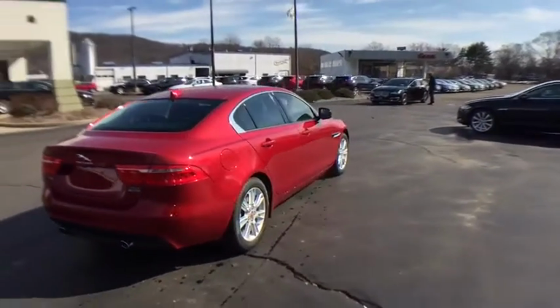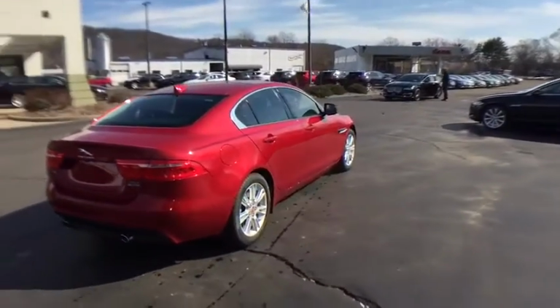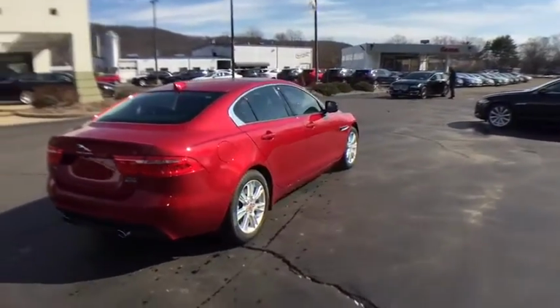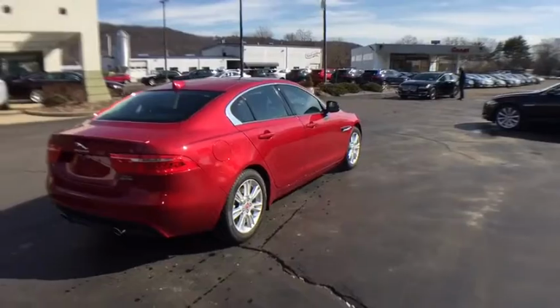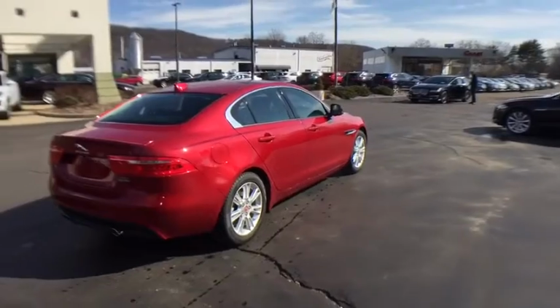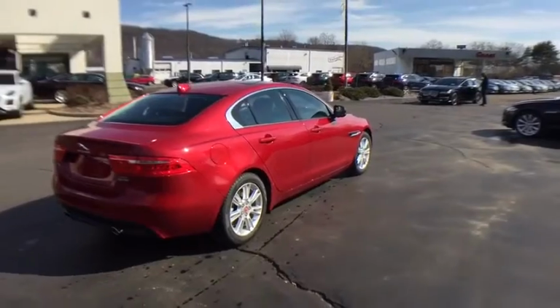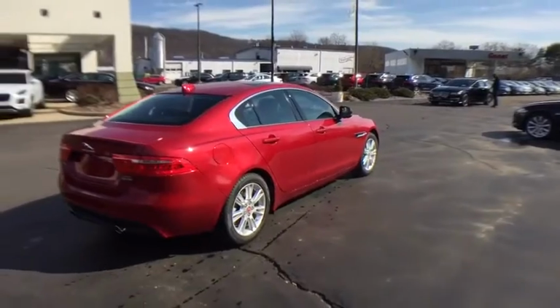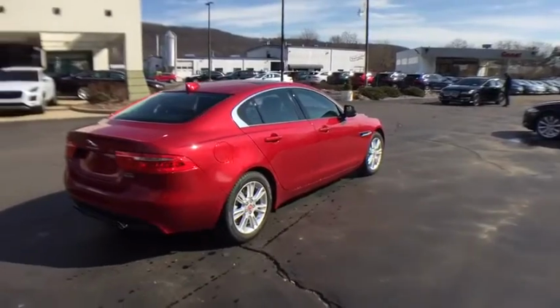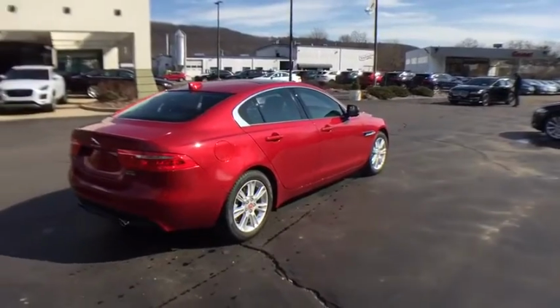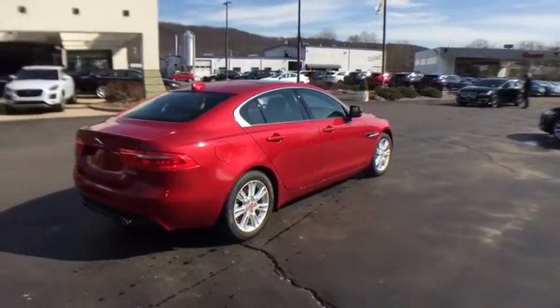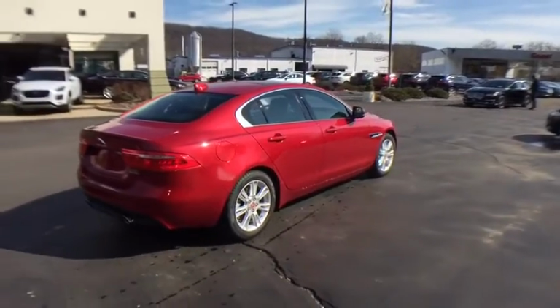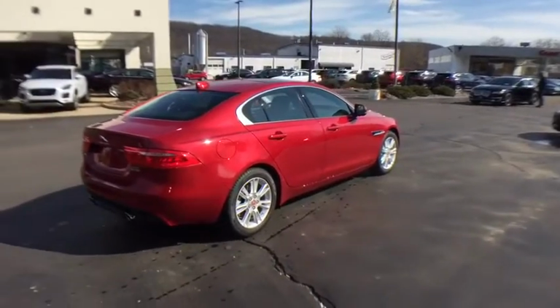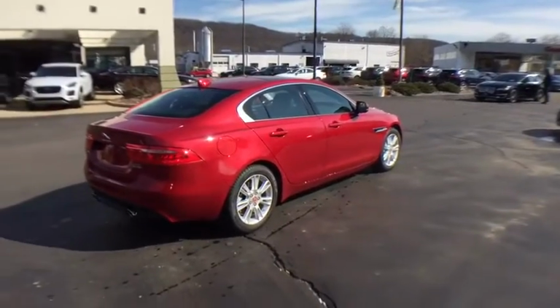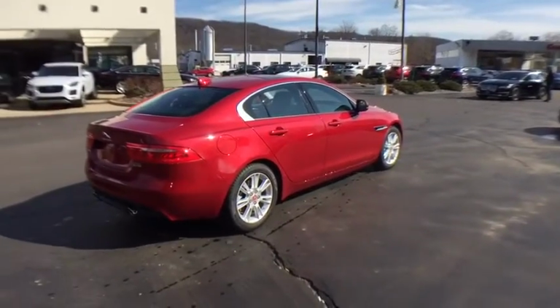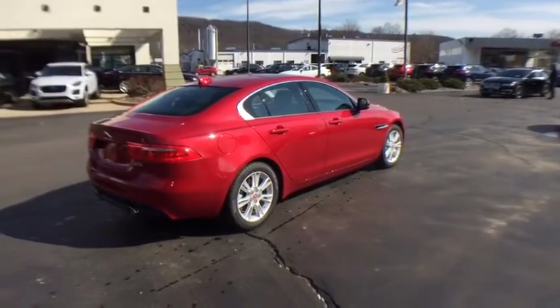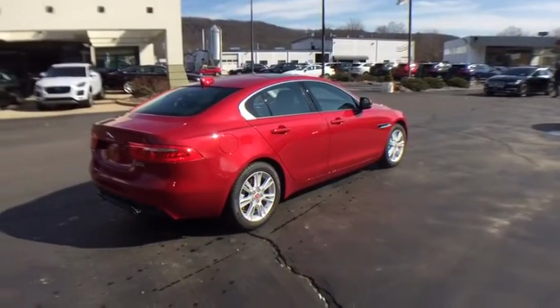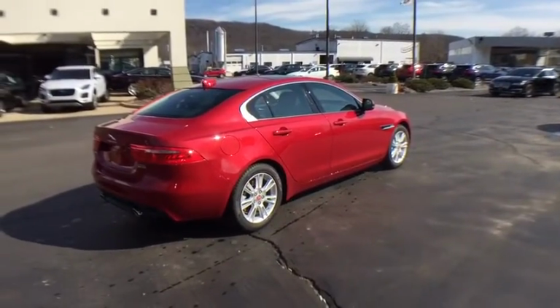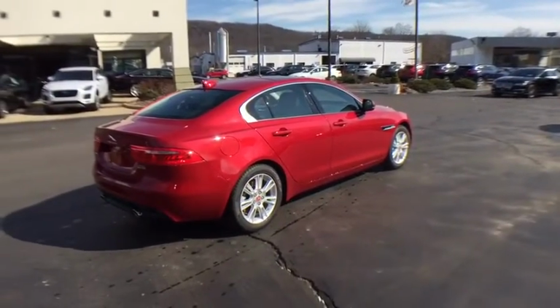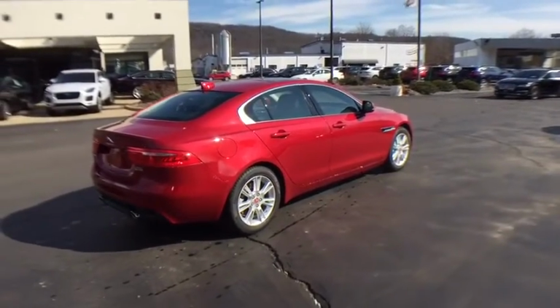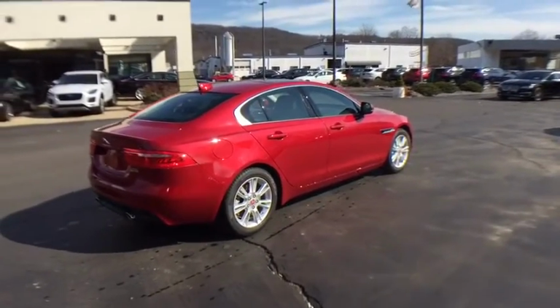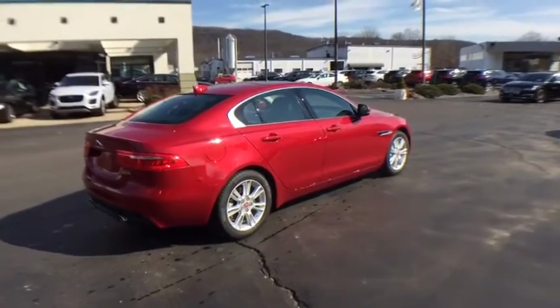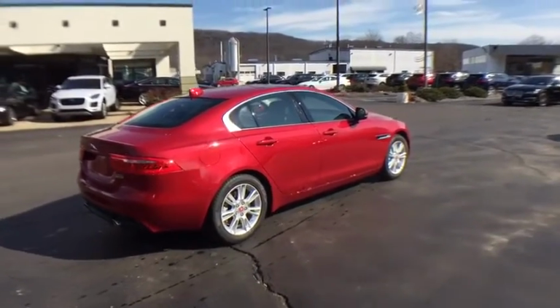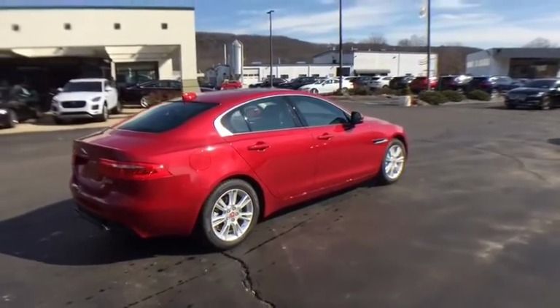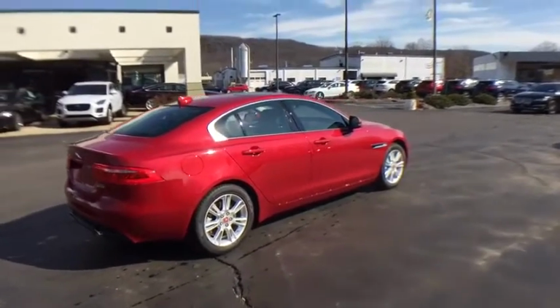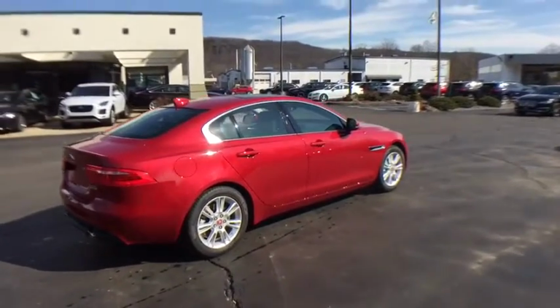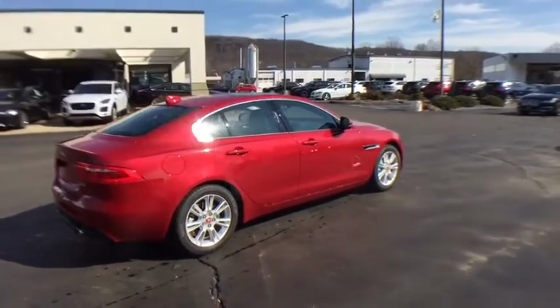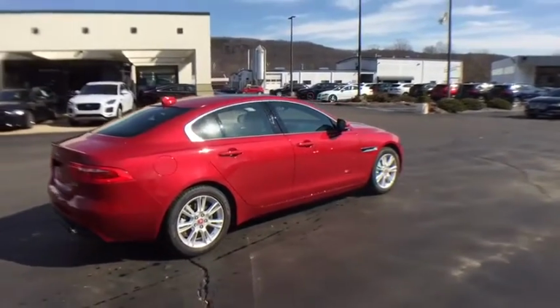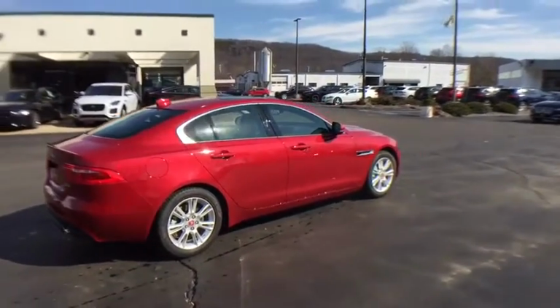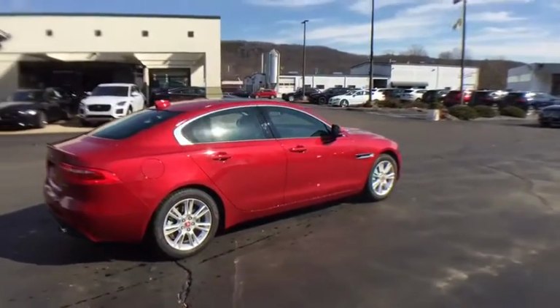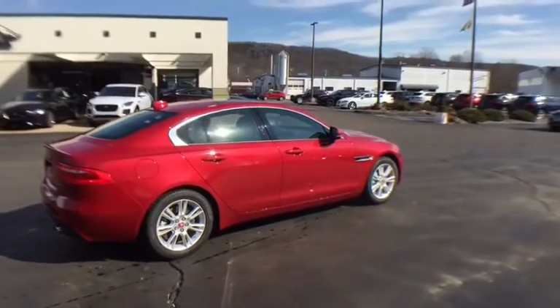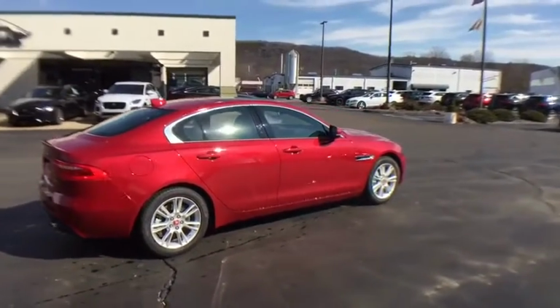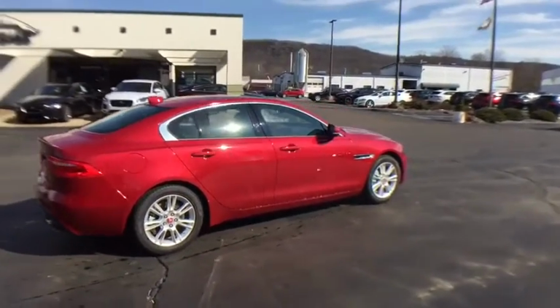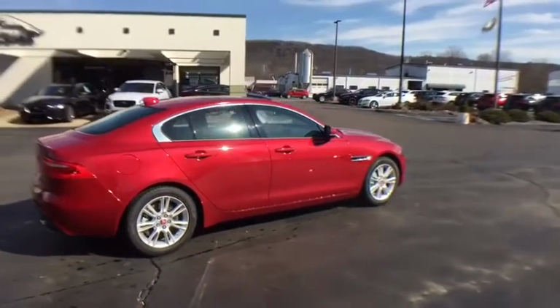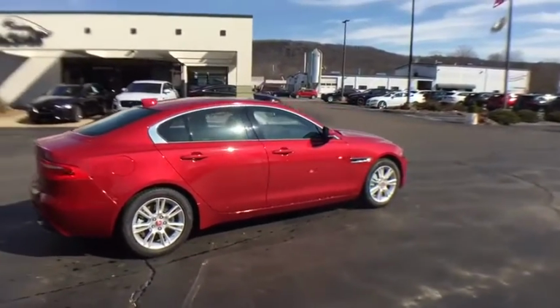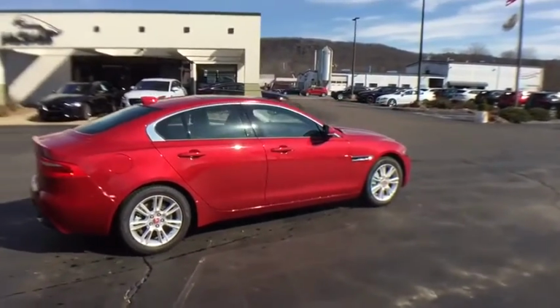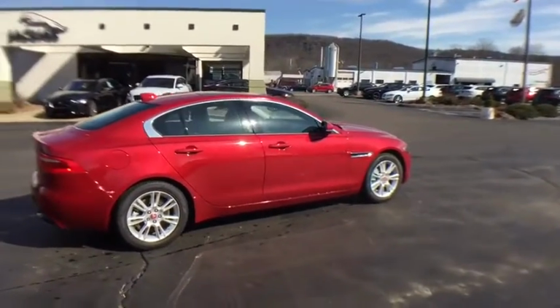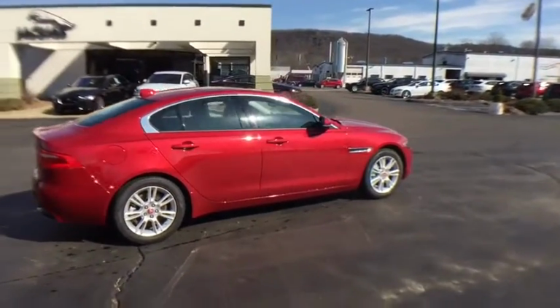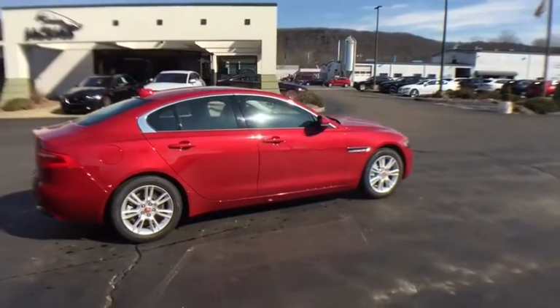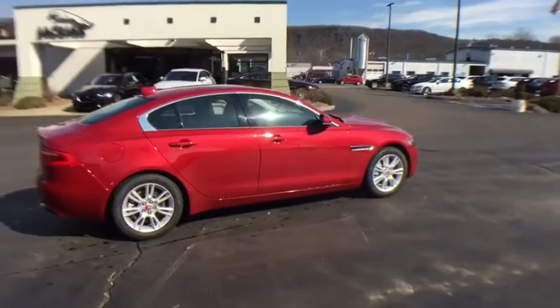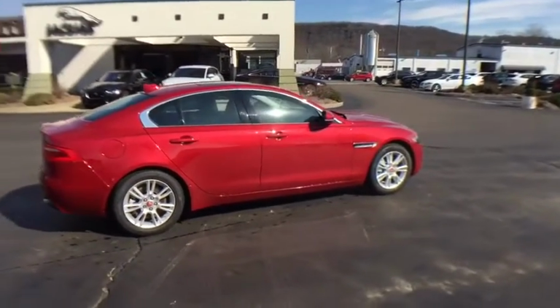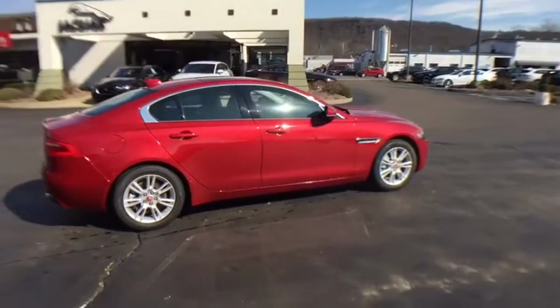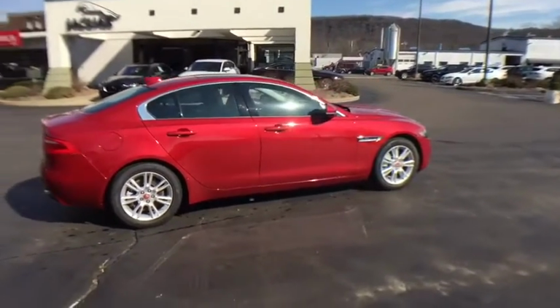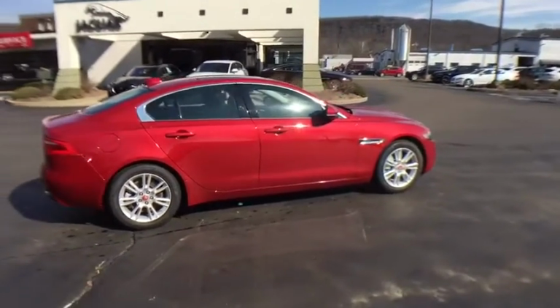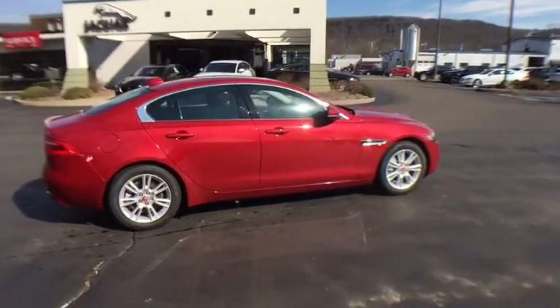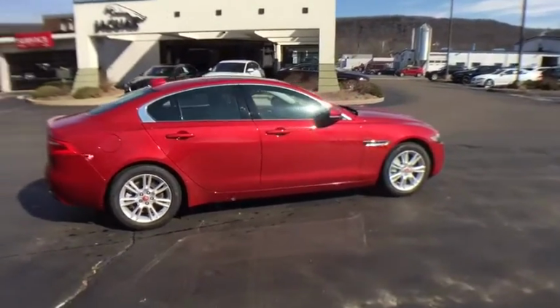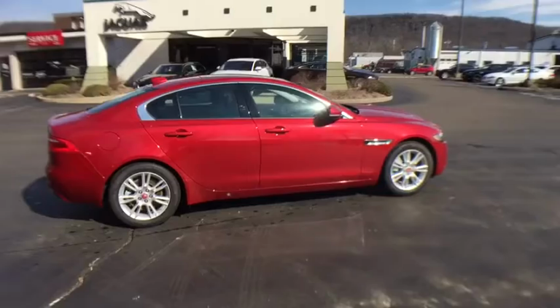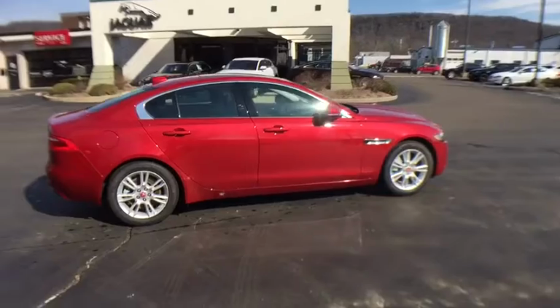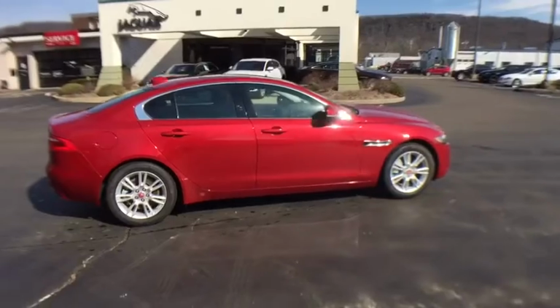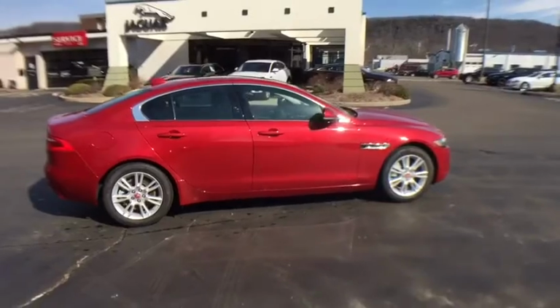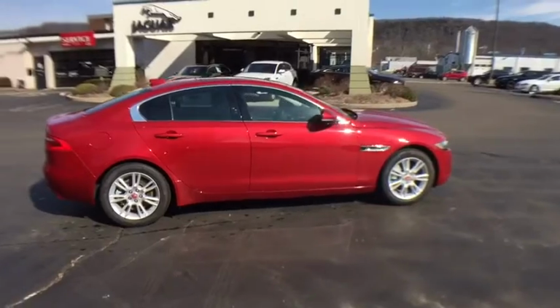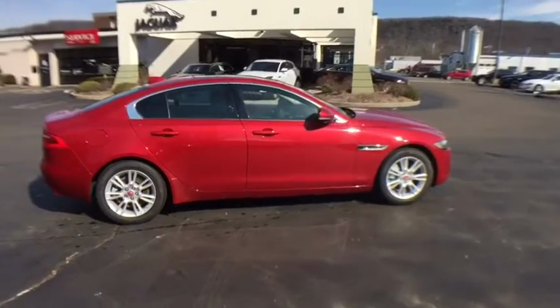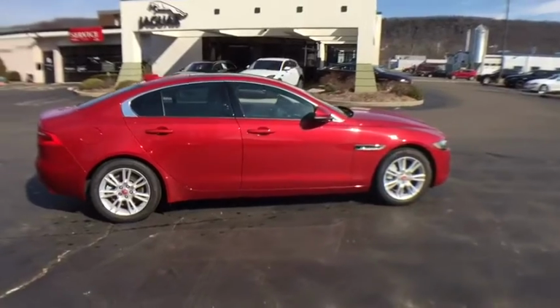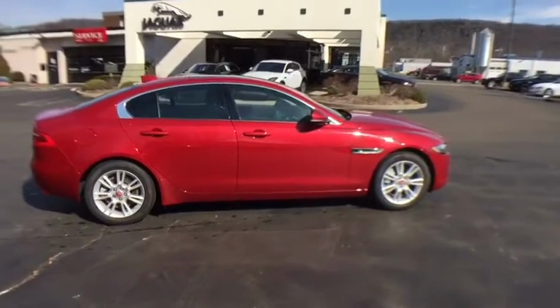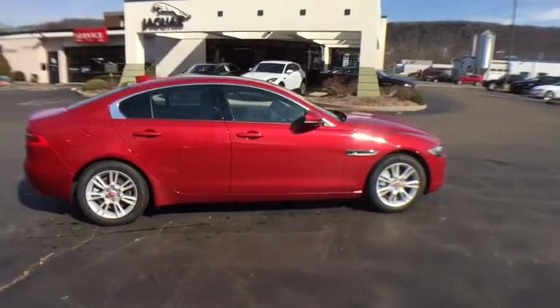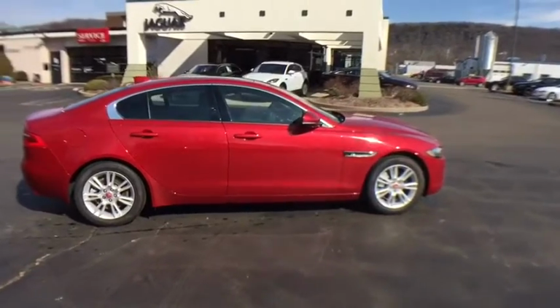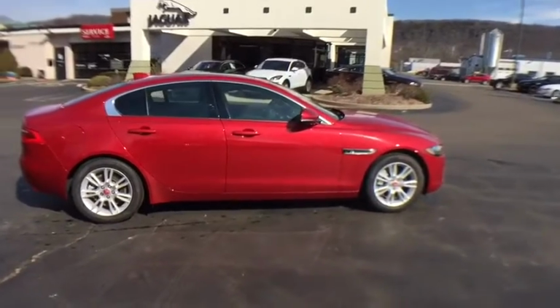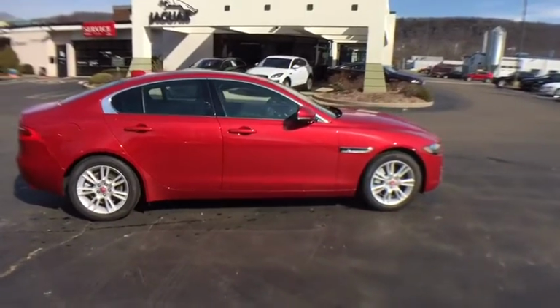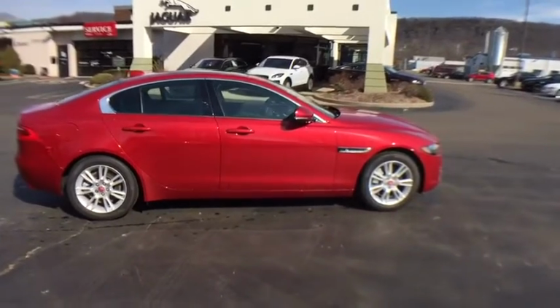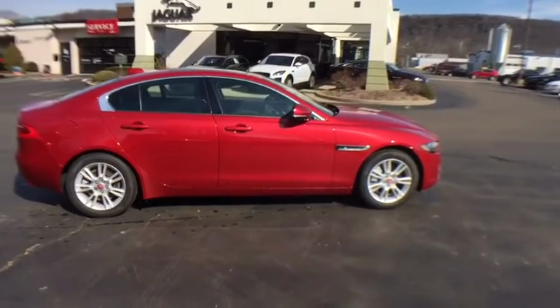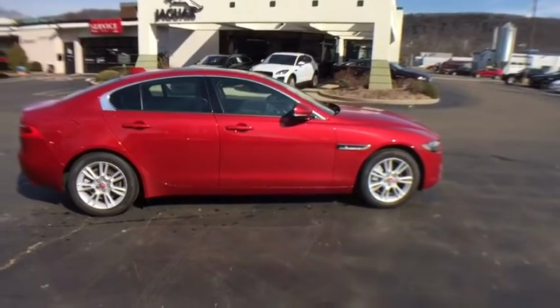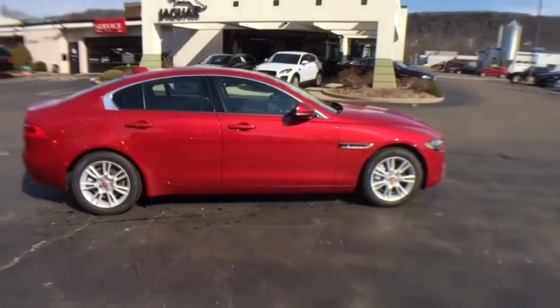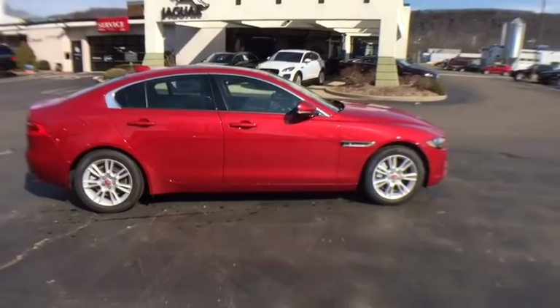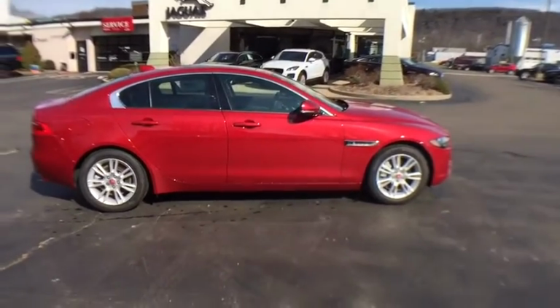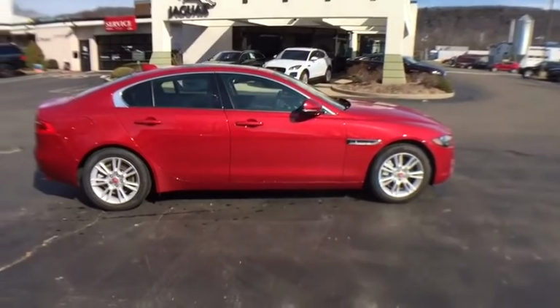Power steering, auto dimming rear view mirror, keyless start, cruise control, floor mats, four wheel disc brakes, aluminum wheels.